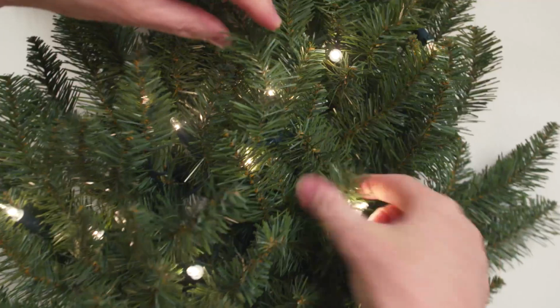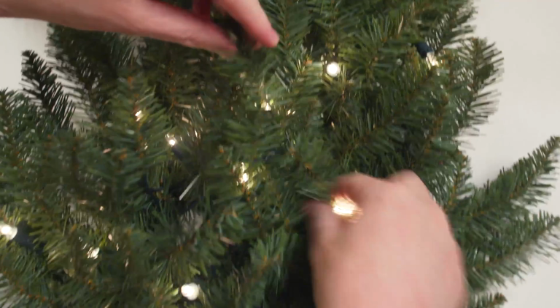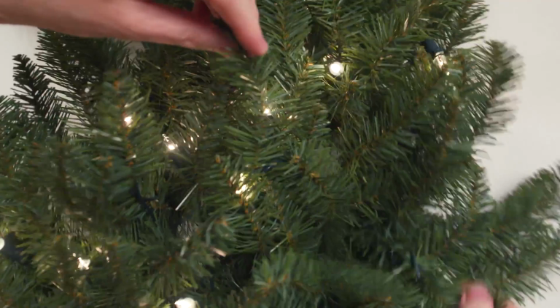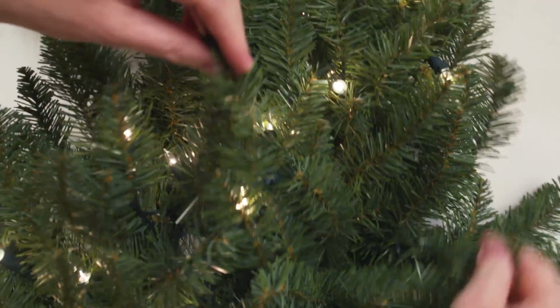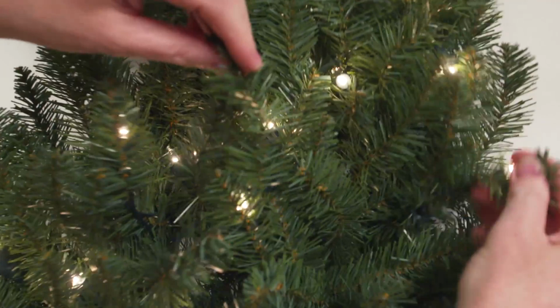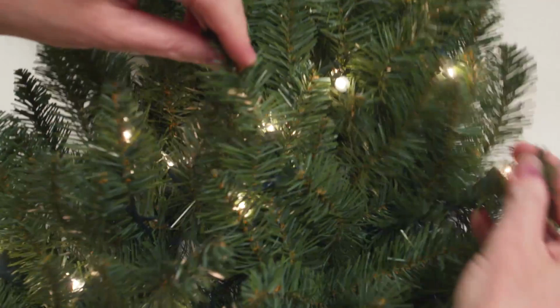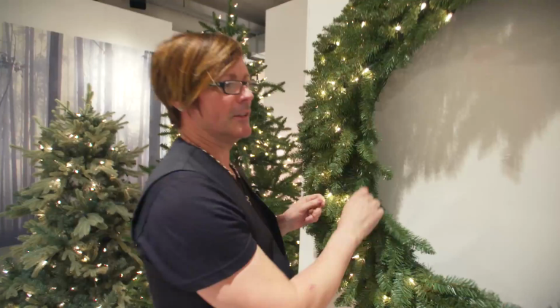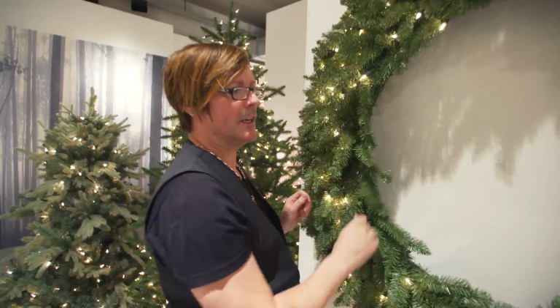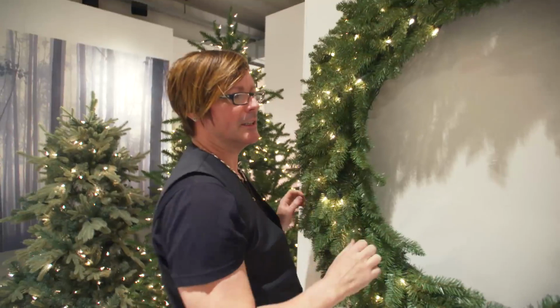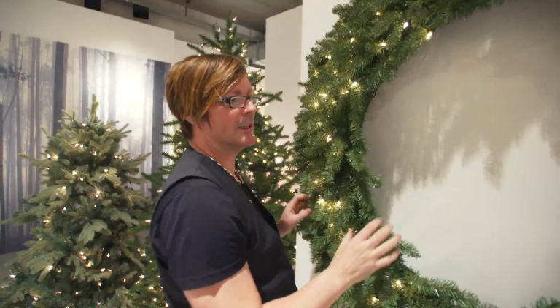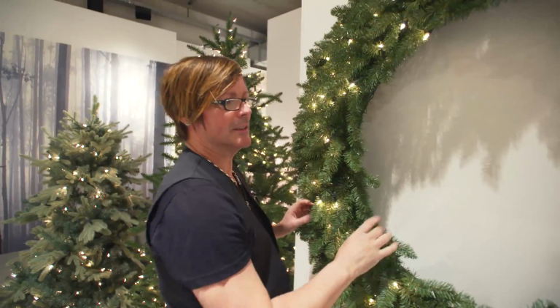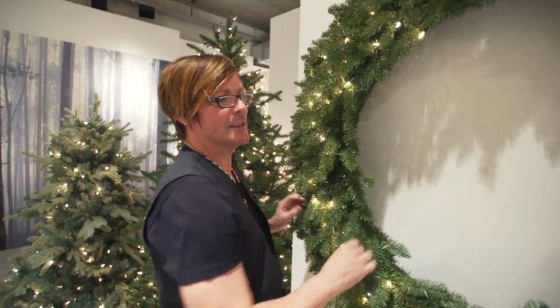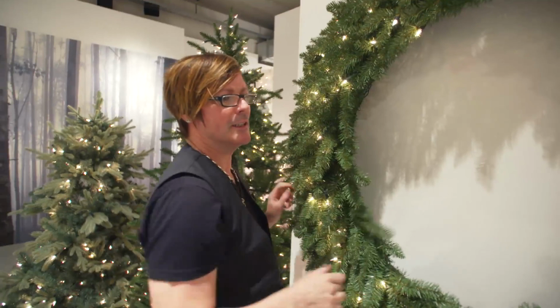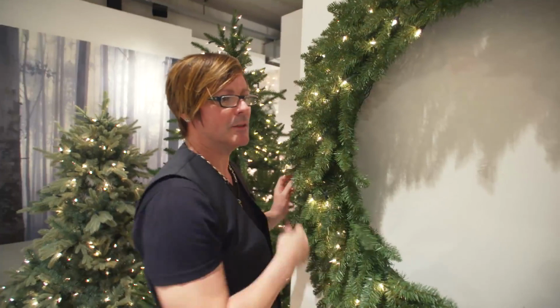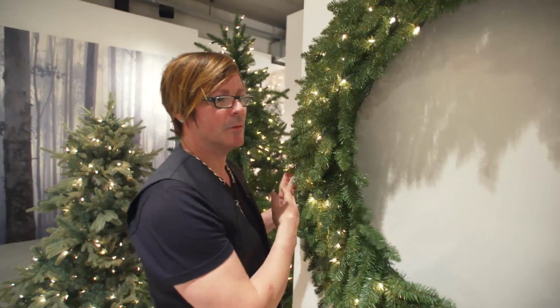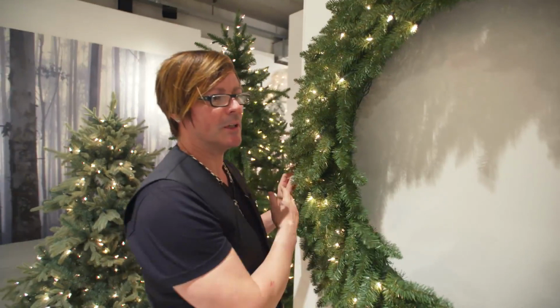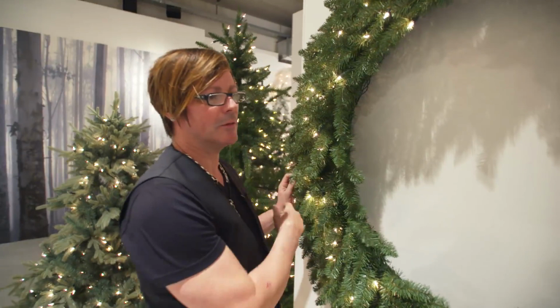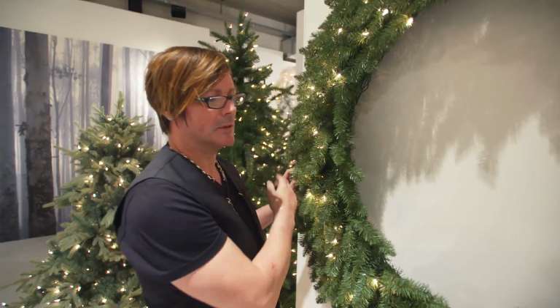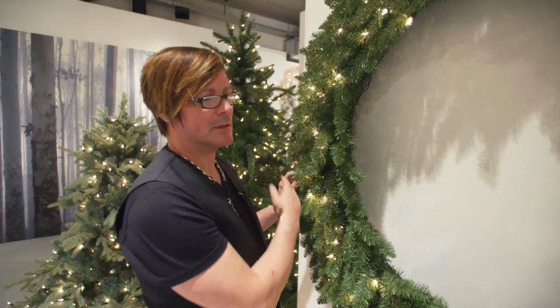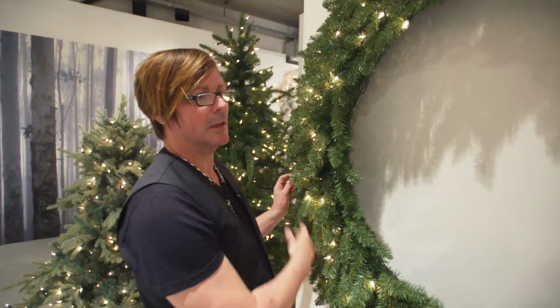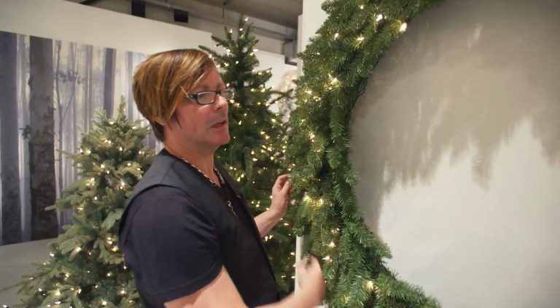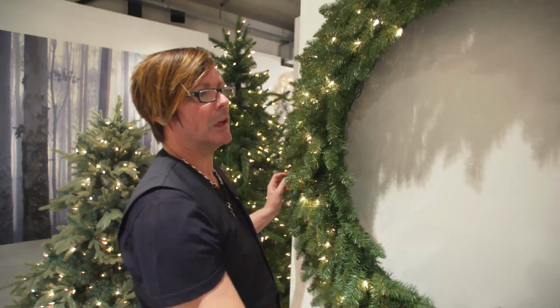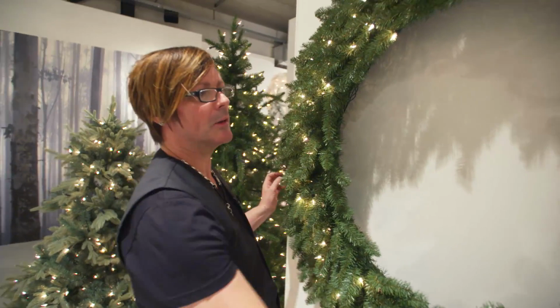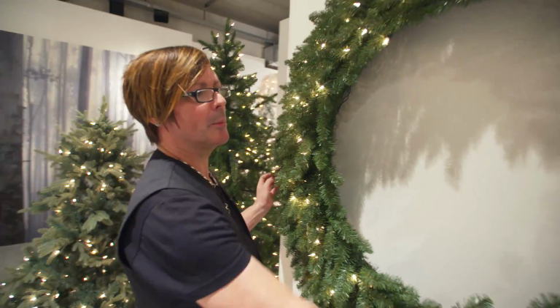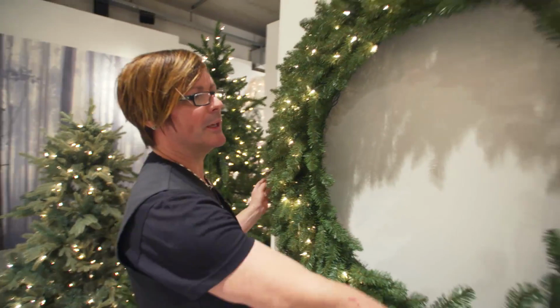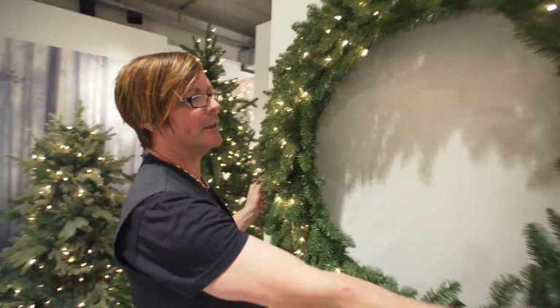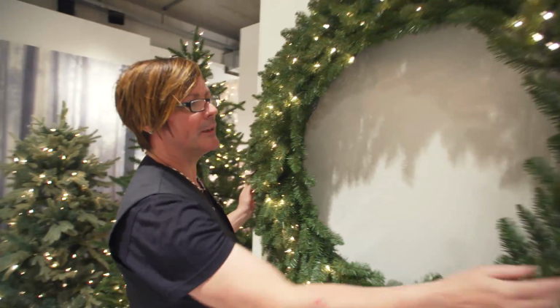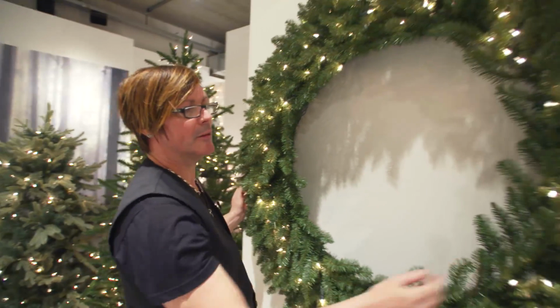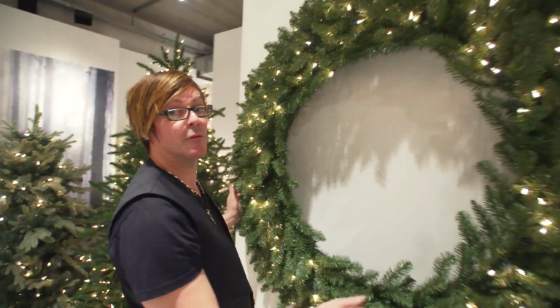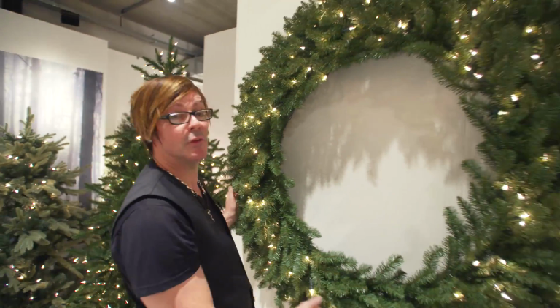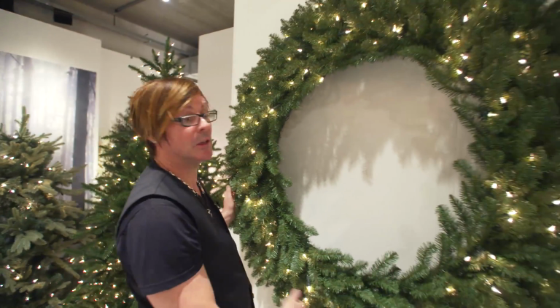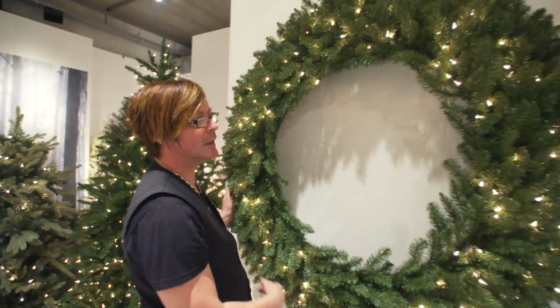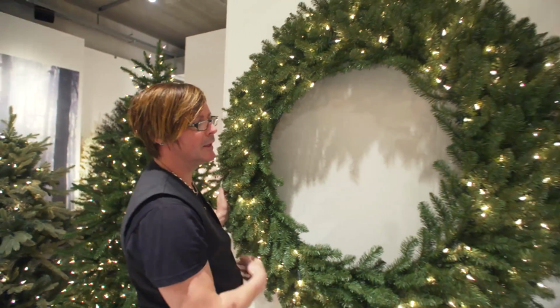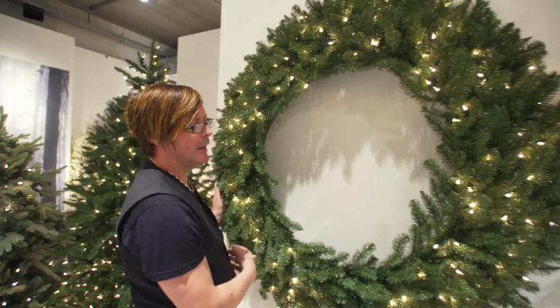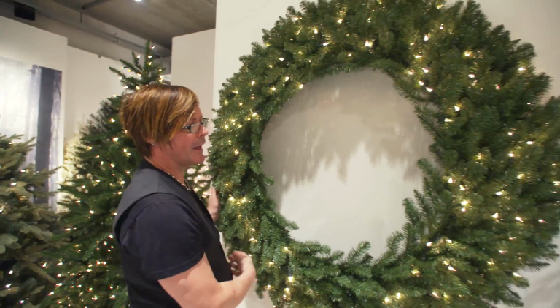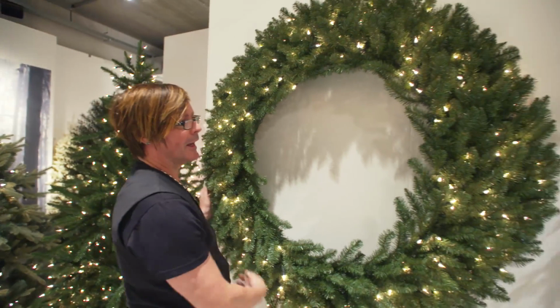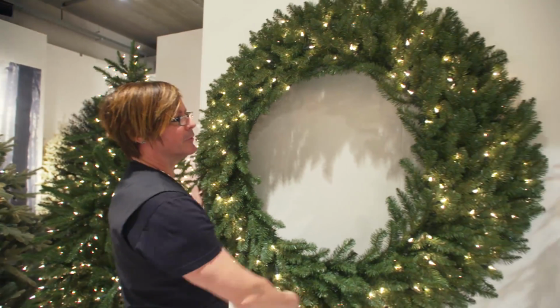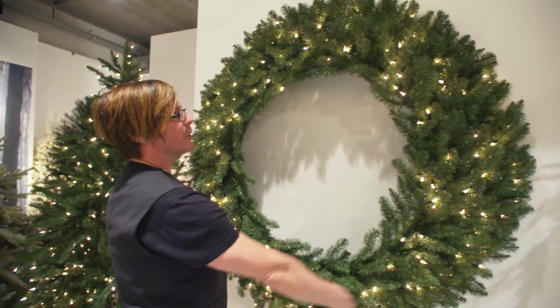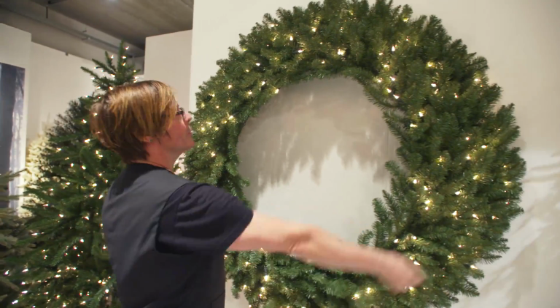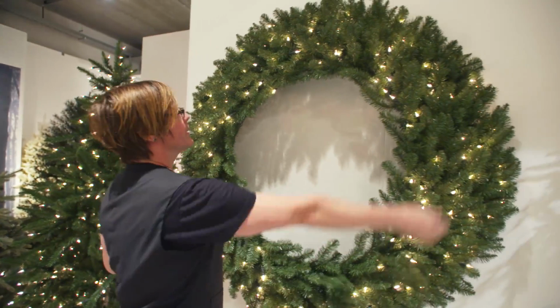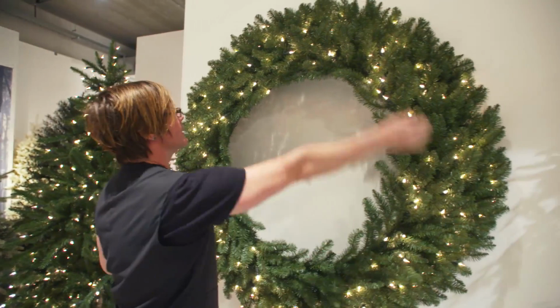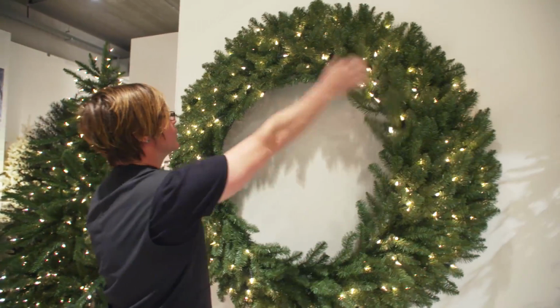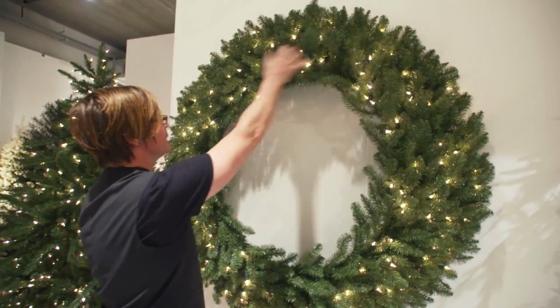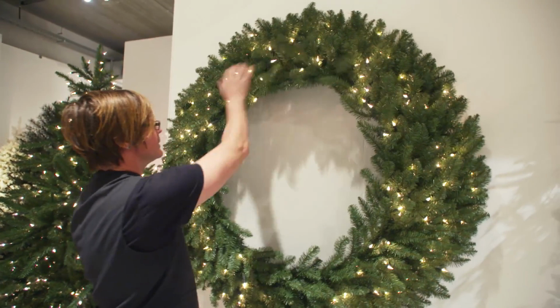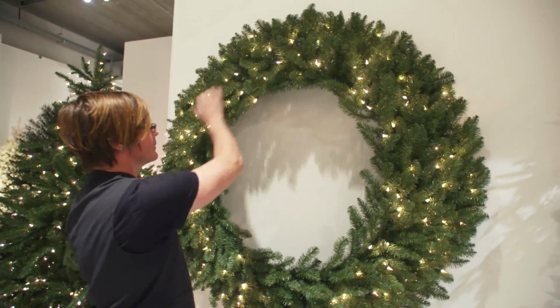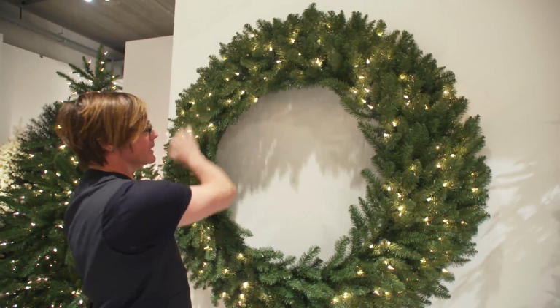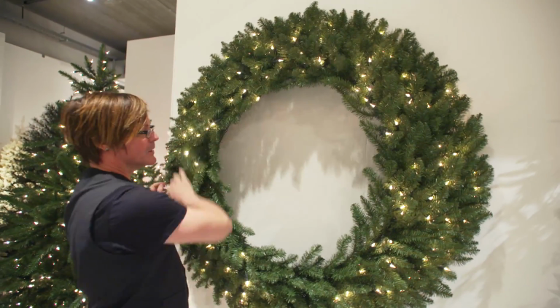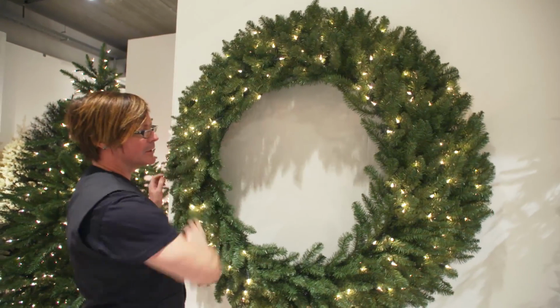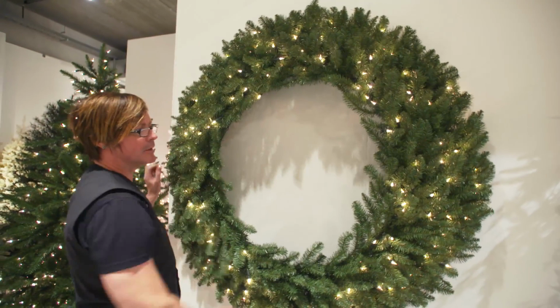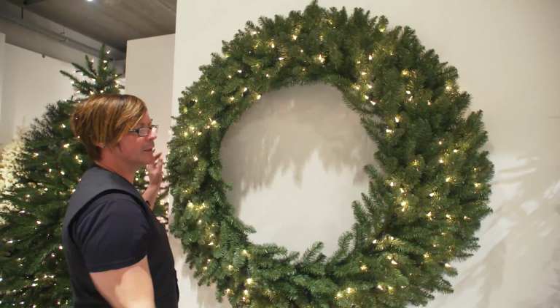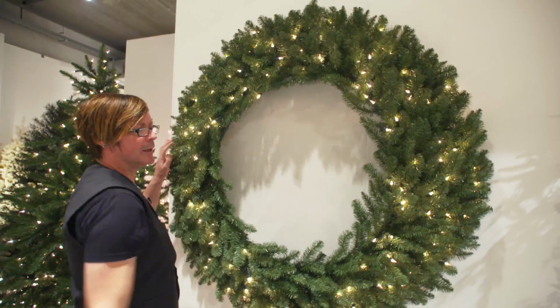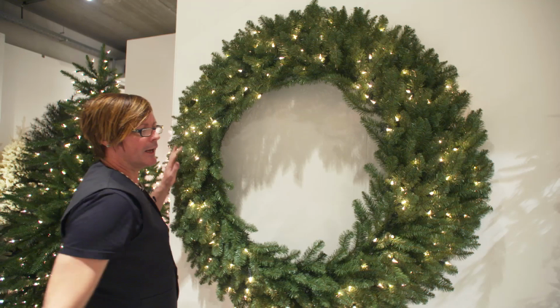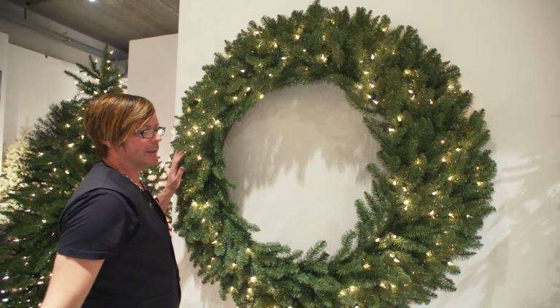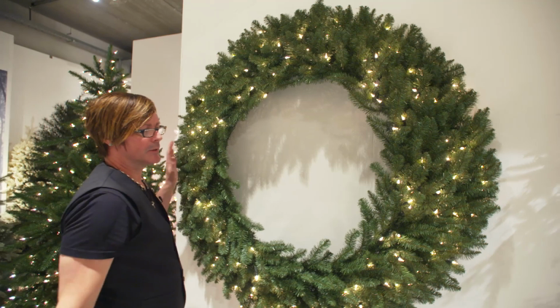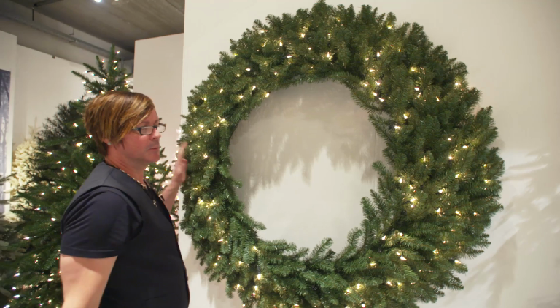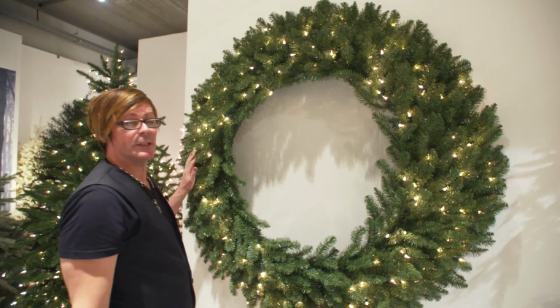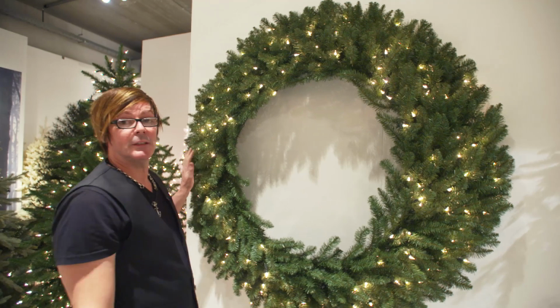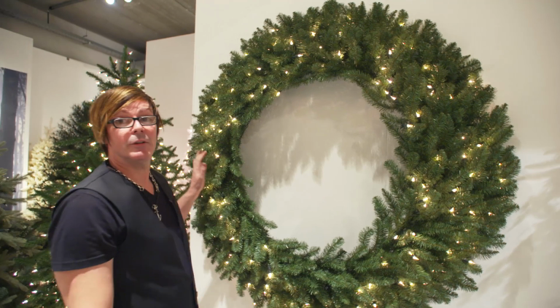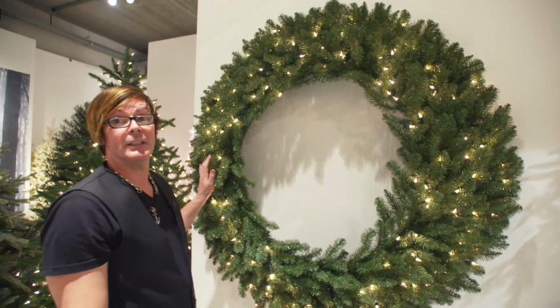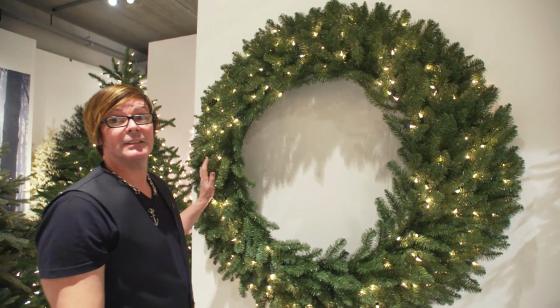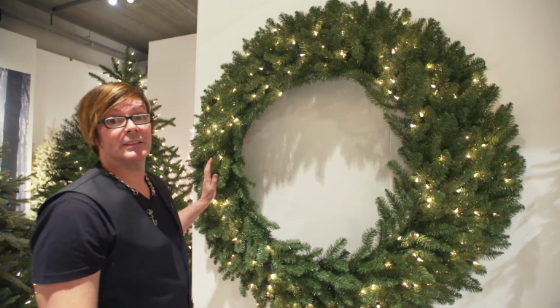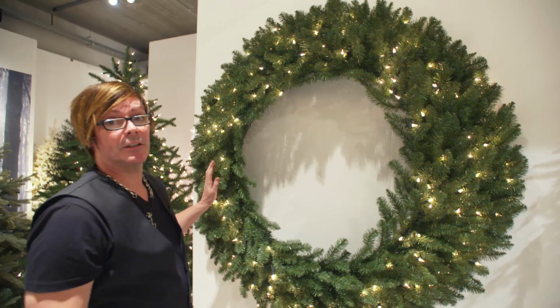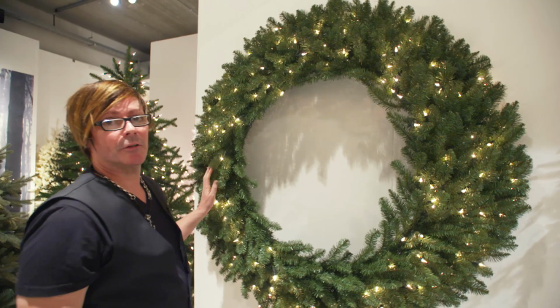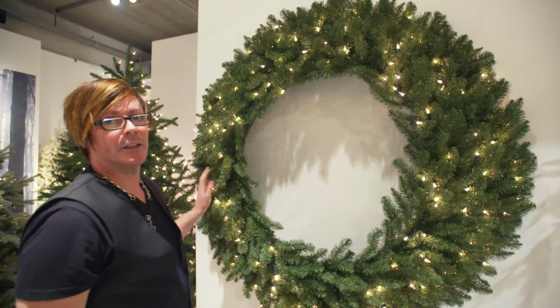Okay, so now you can see the wreath looks a lot bigger and fuller, flowing in one direction and completely ready.